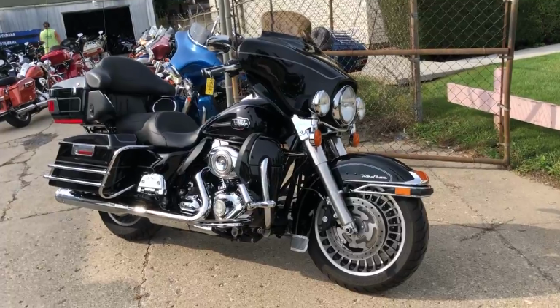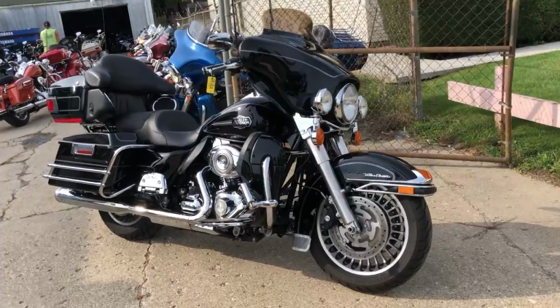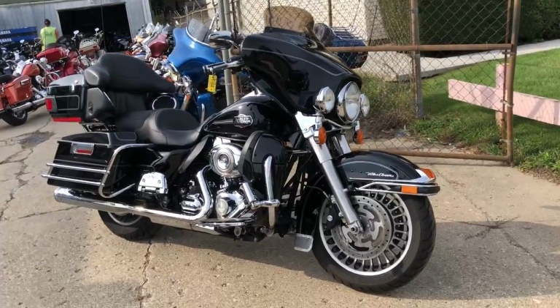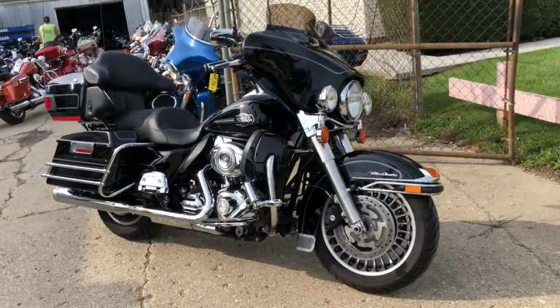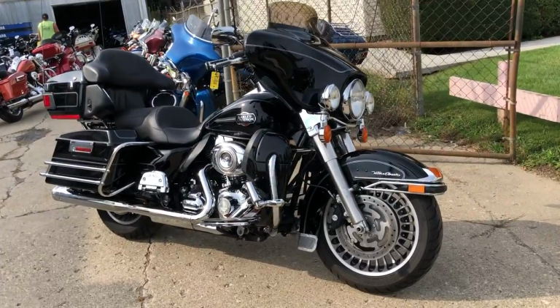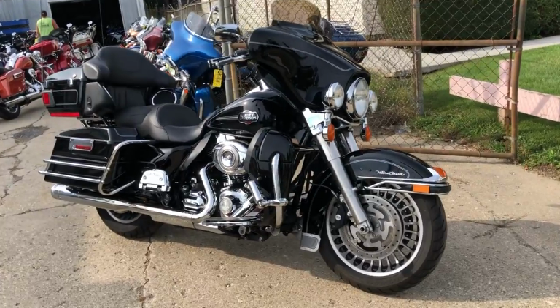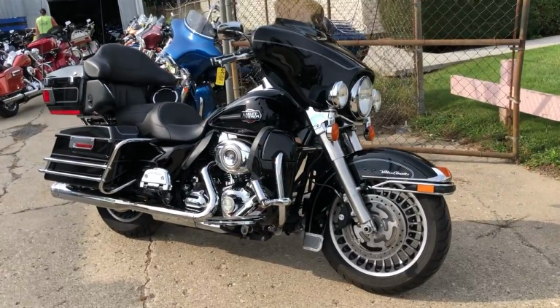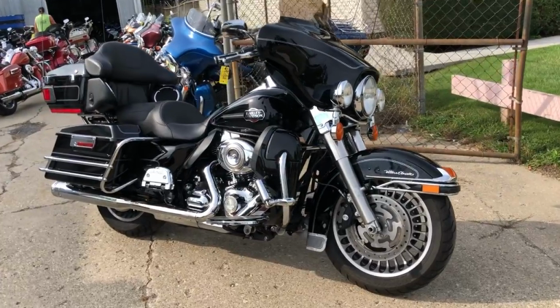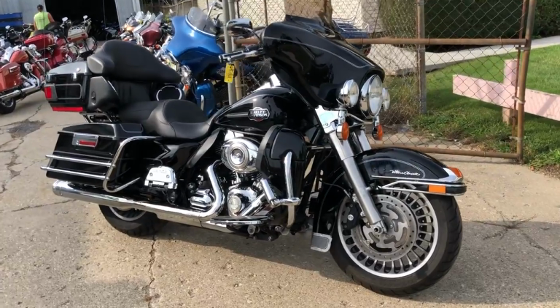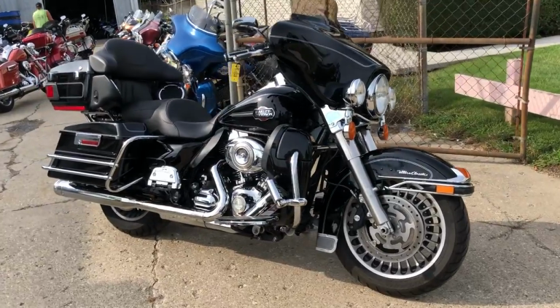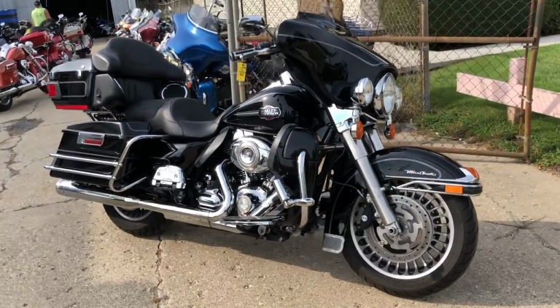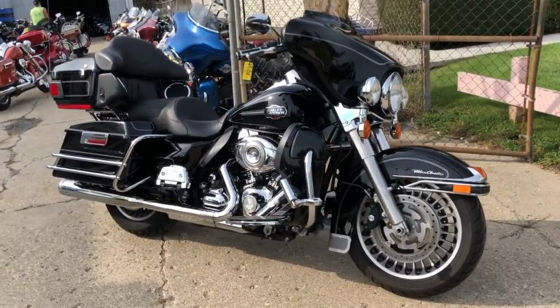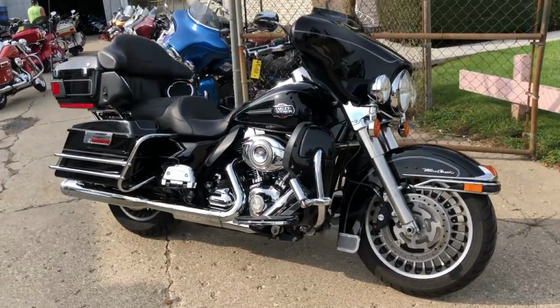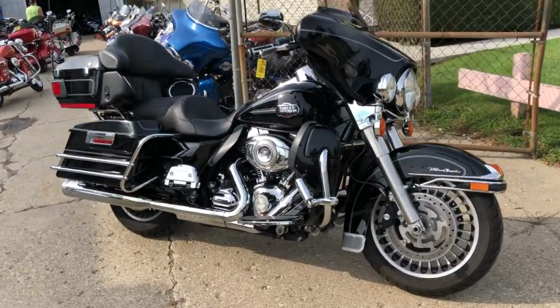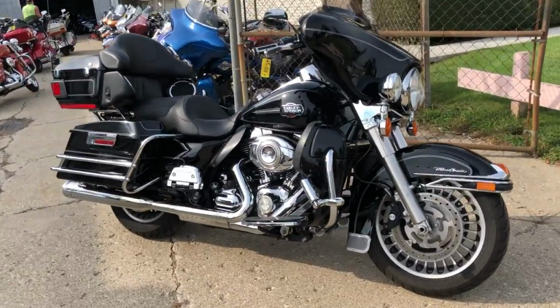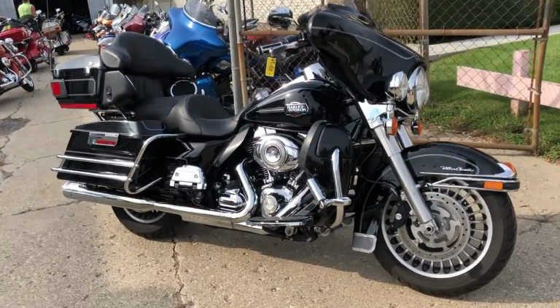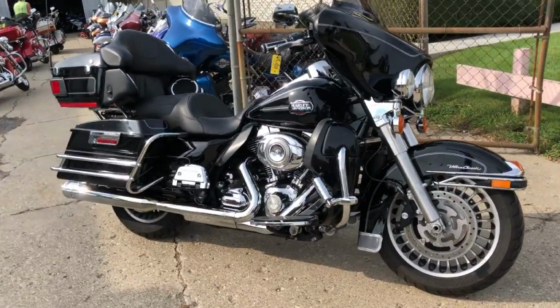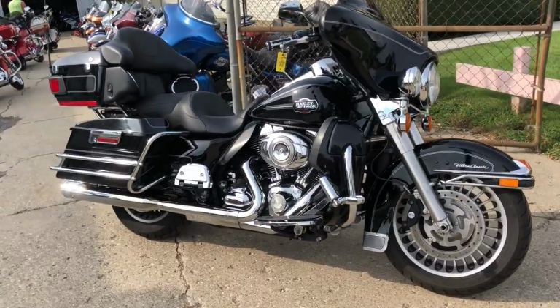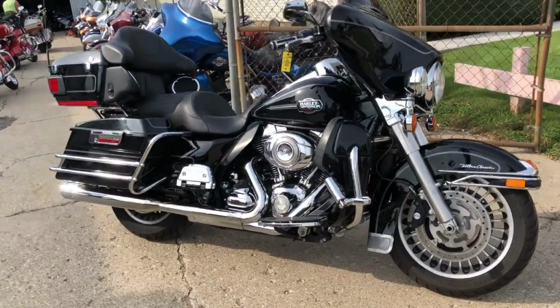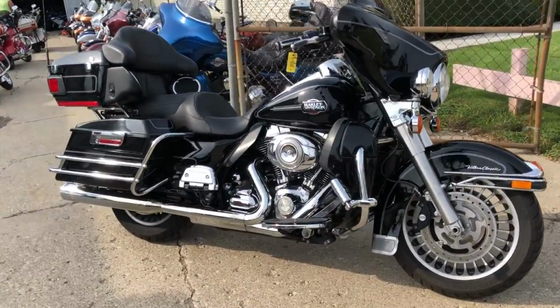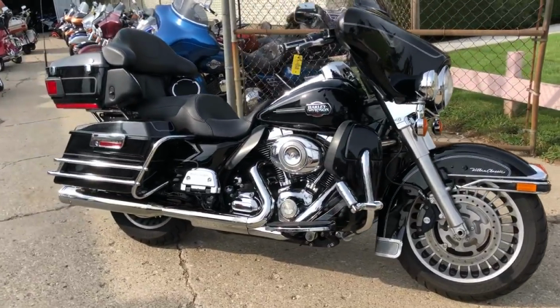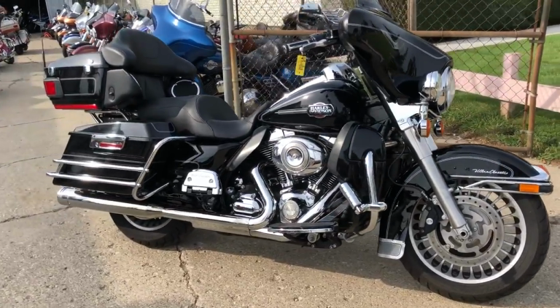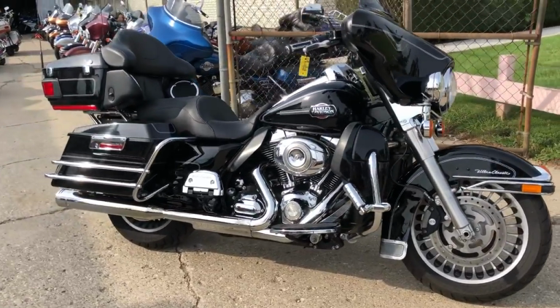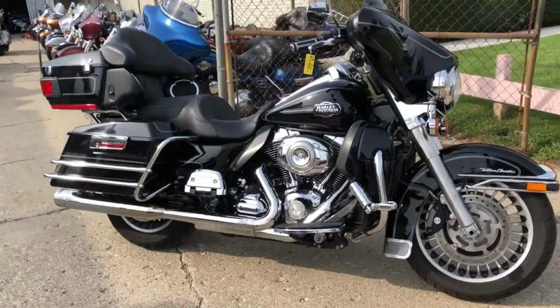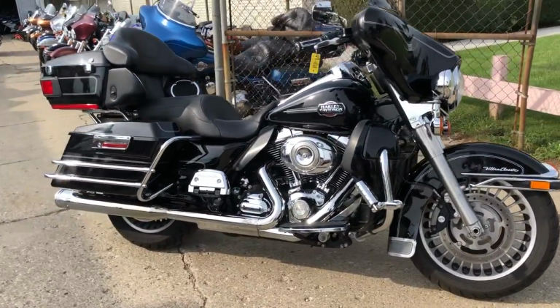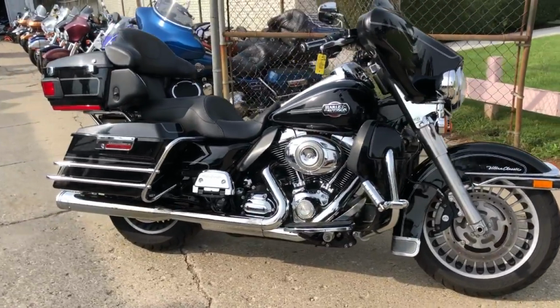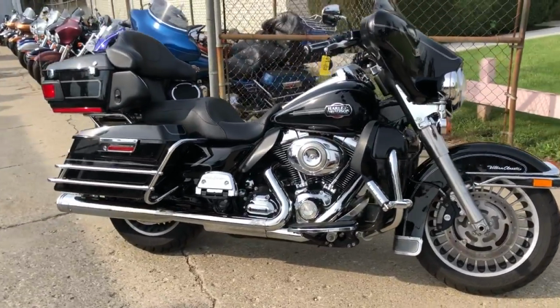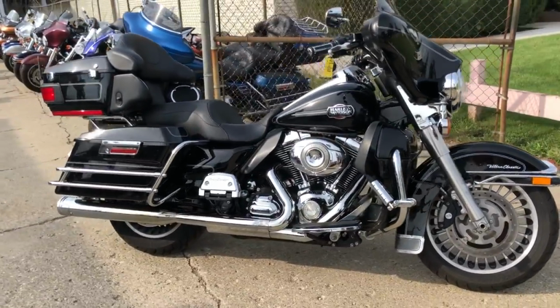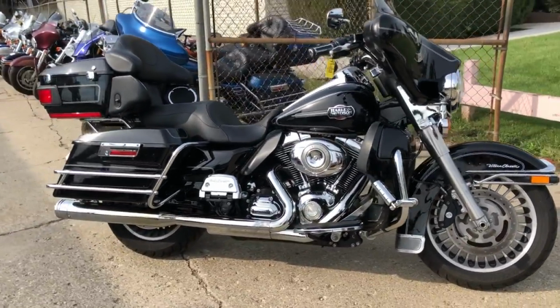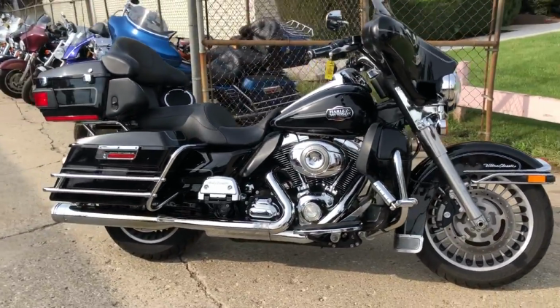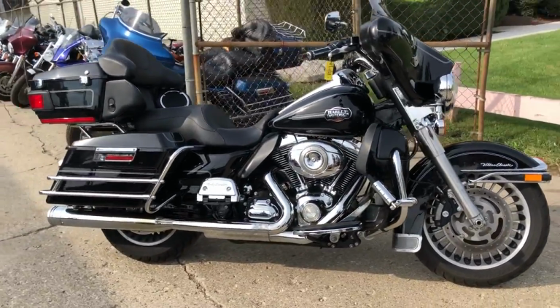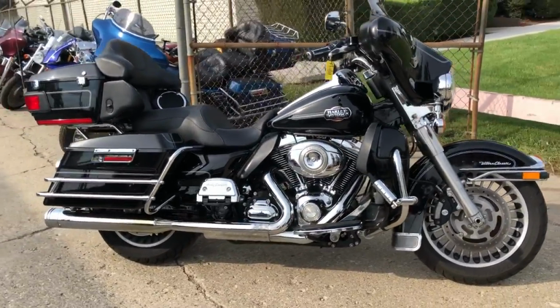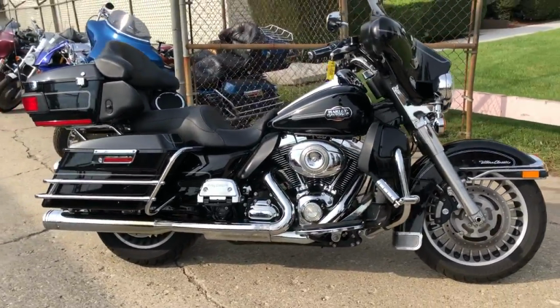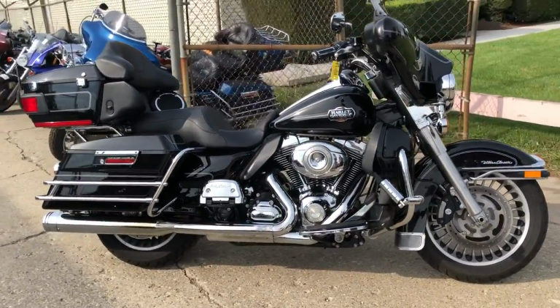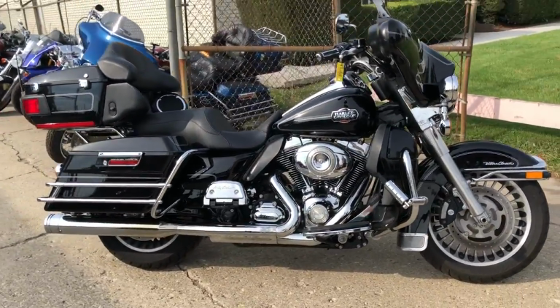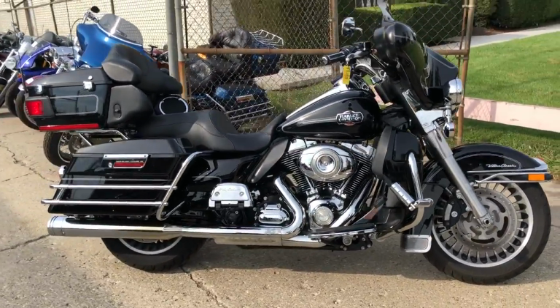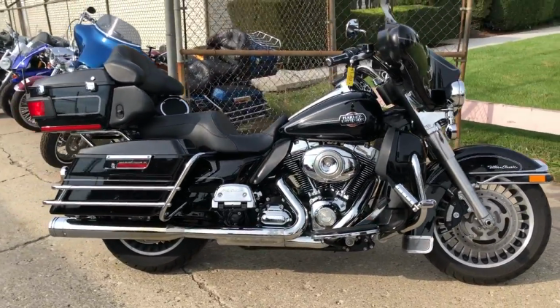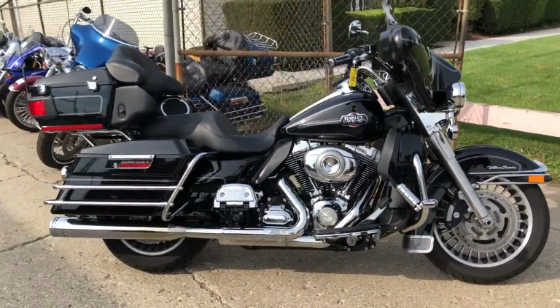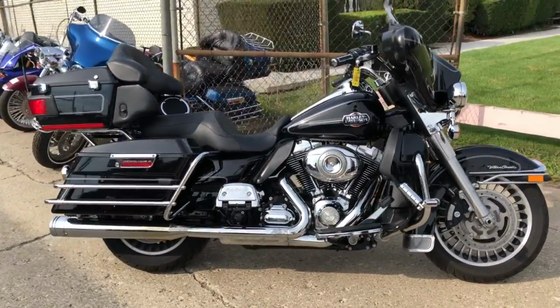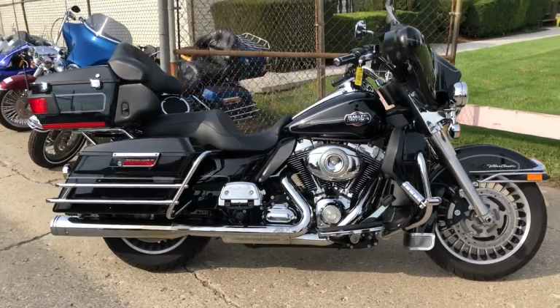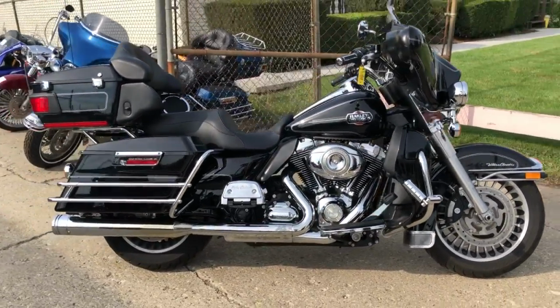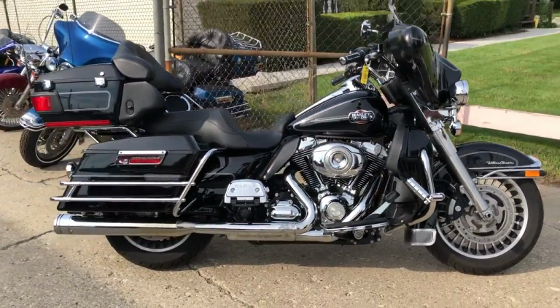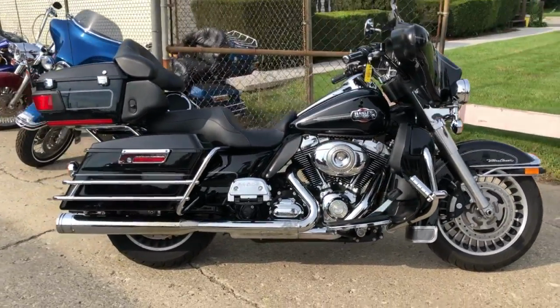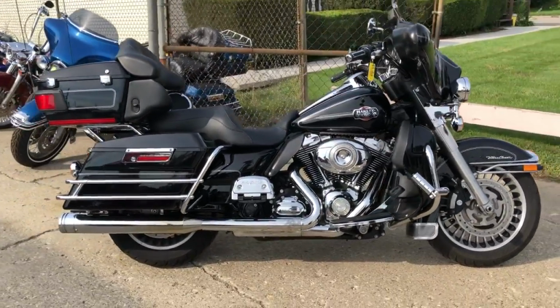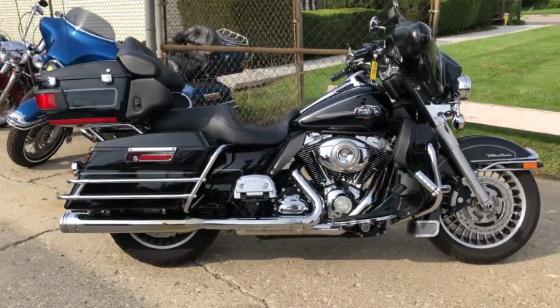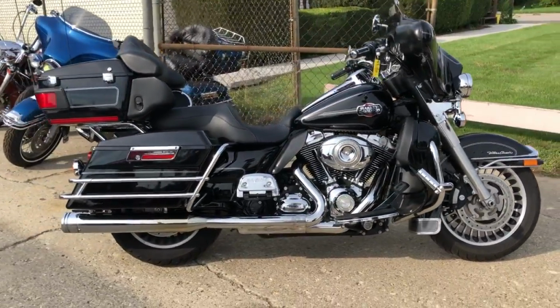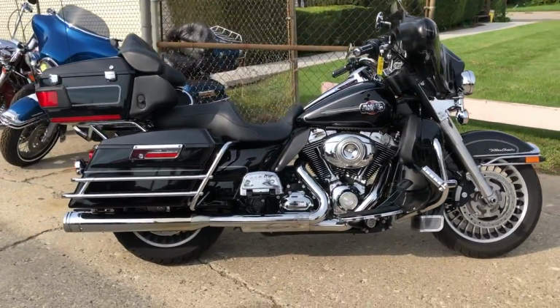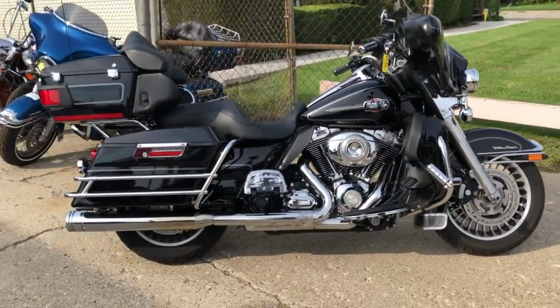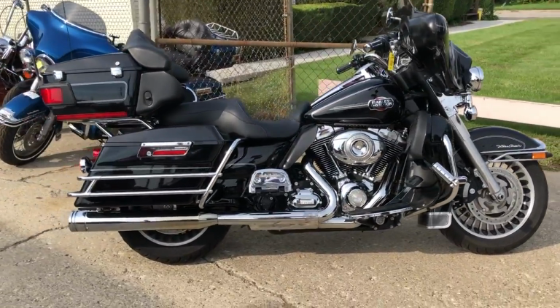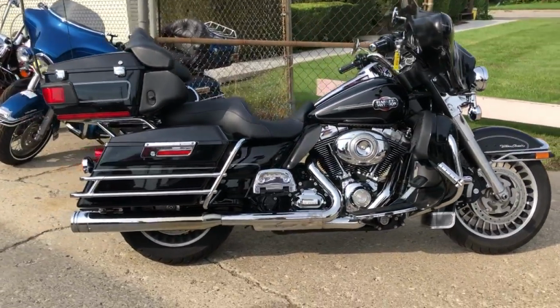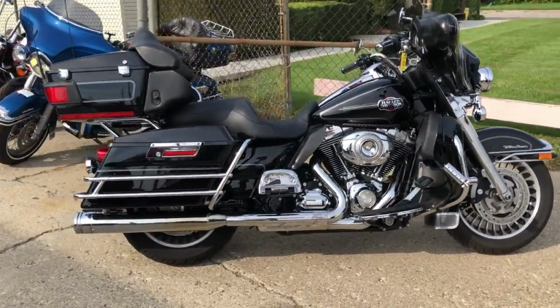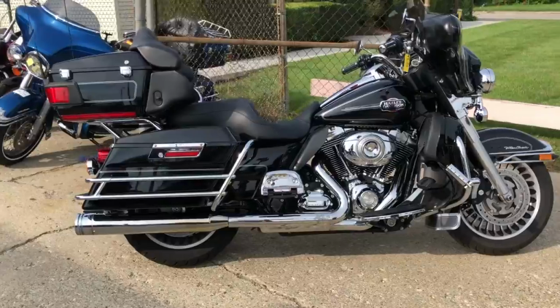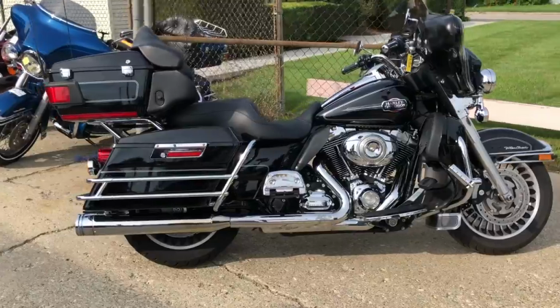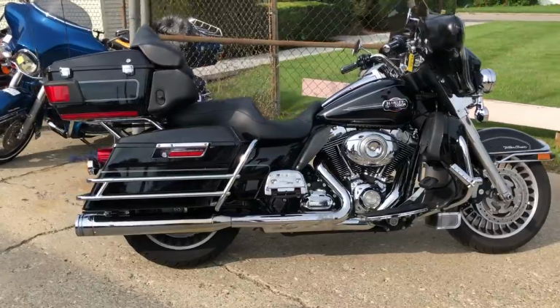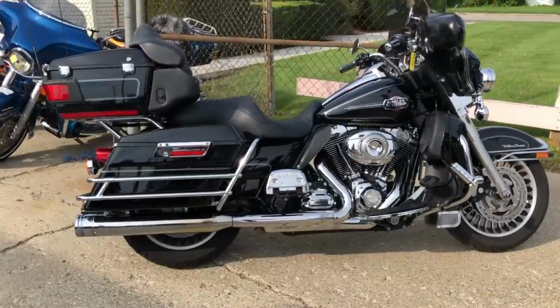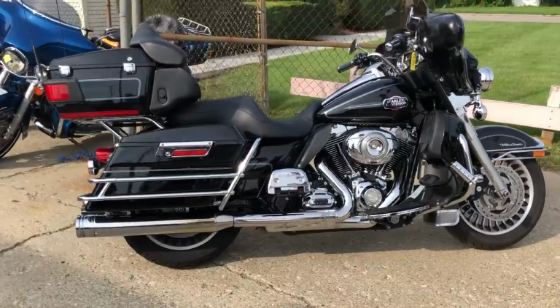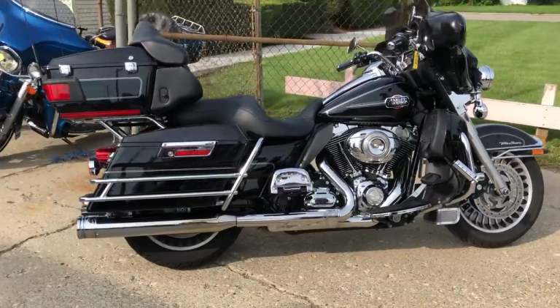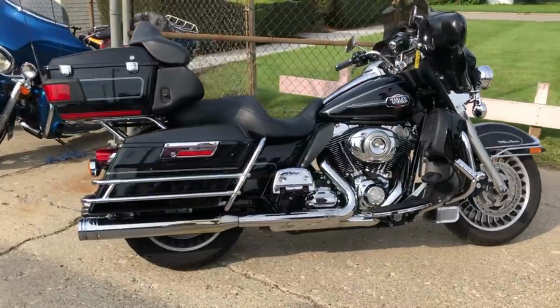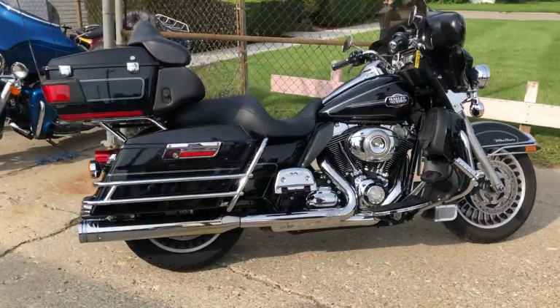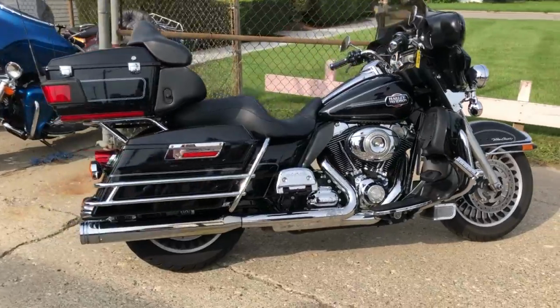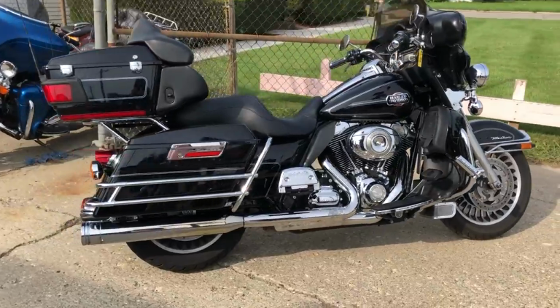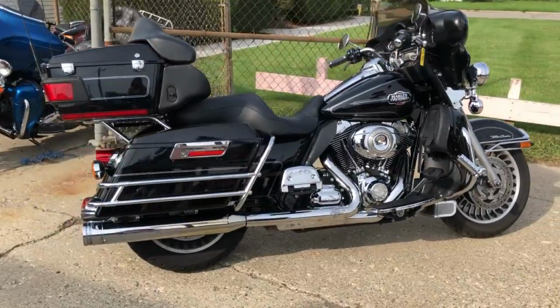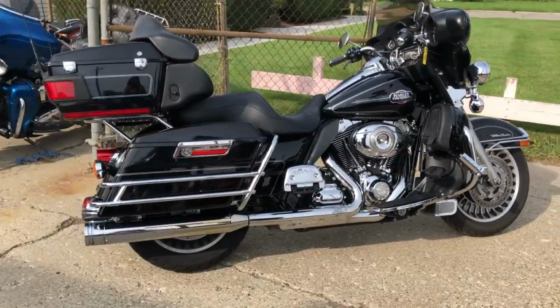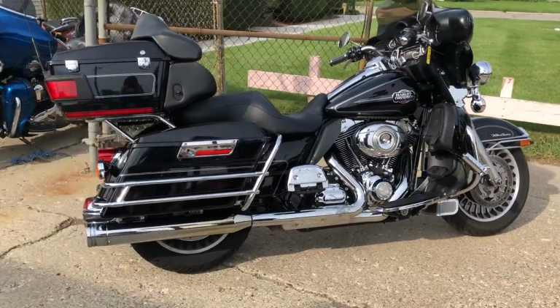Hey guys, ApprovalPowerSports.com over here doing some videos on your bikes we just got in. This one's a 2011 Ultra Classic for sale.